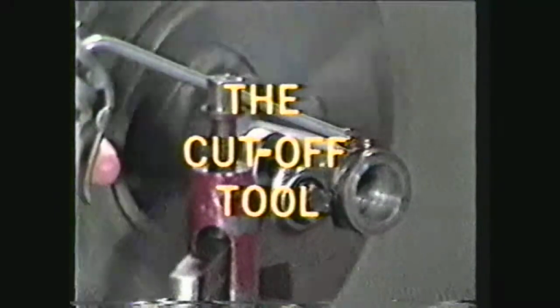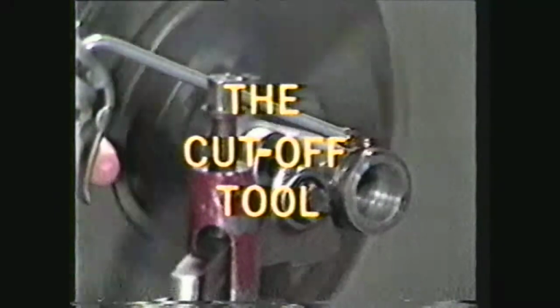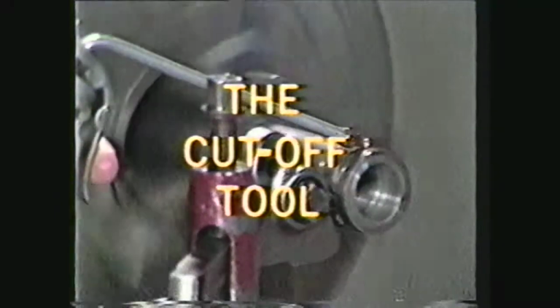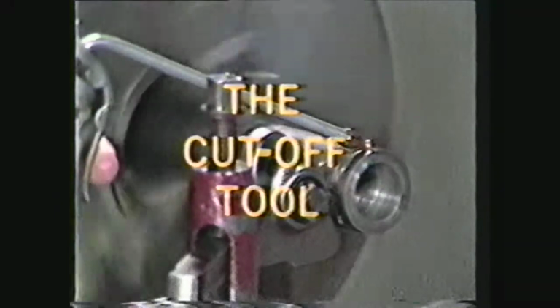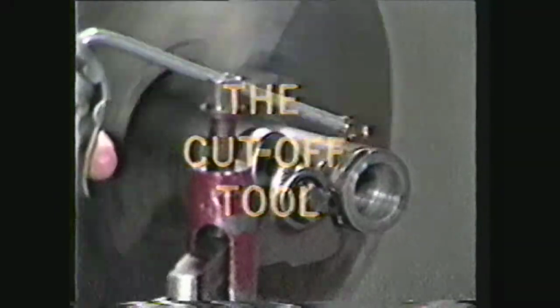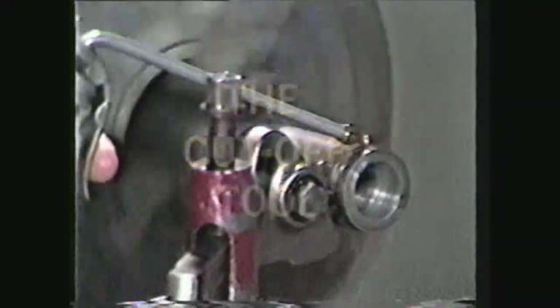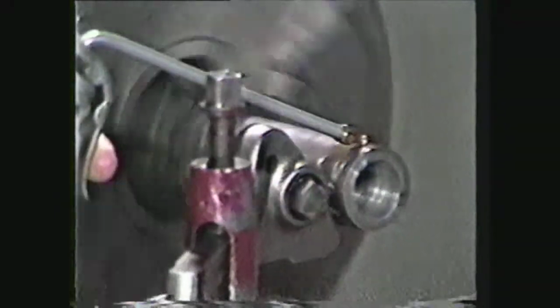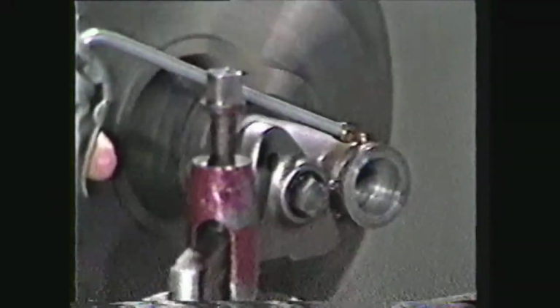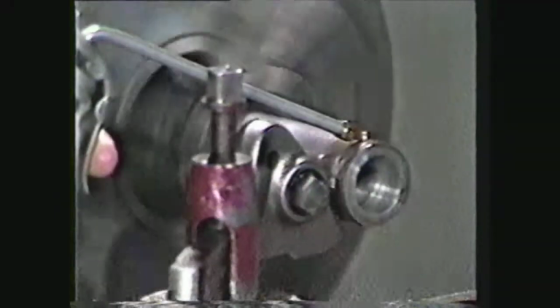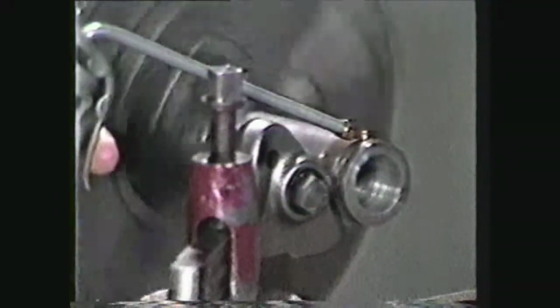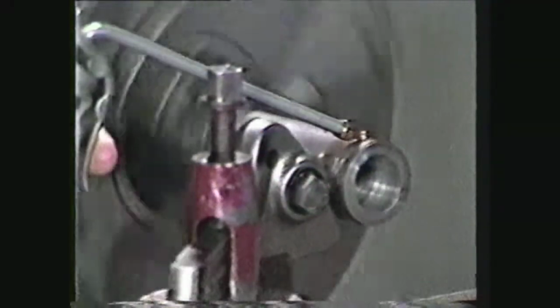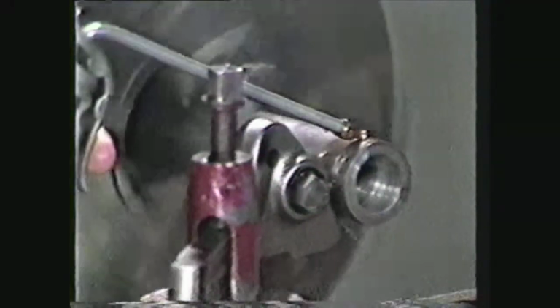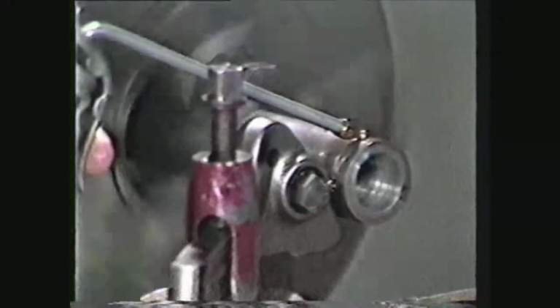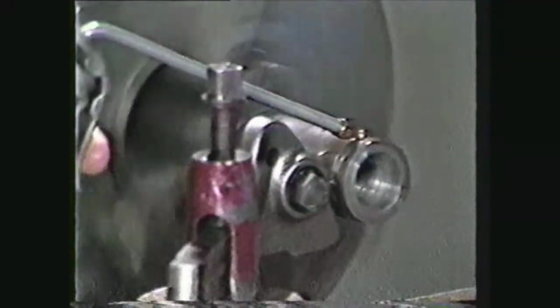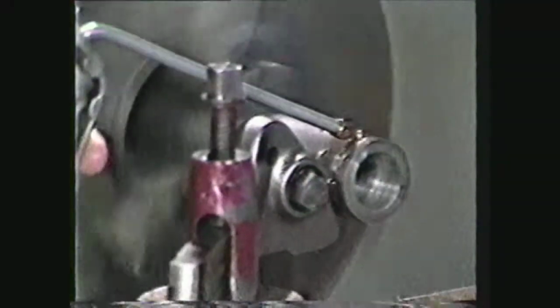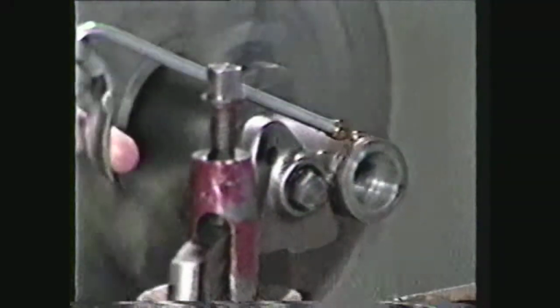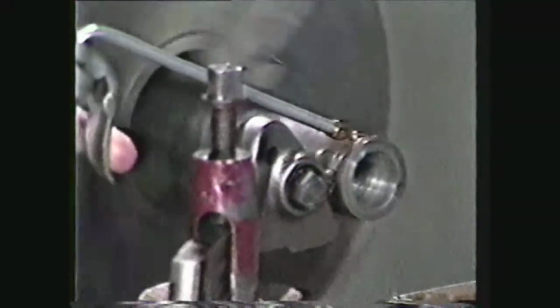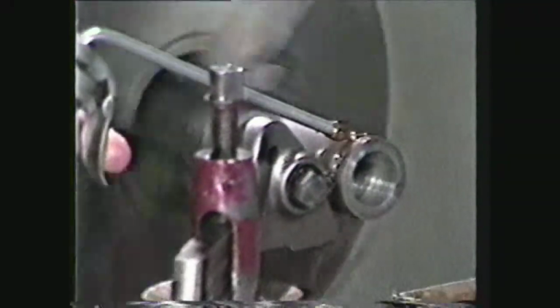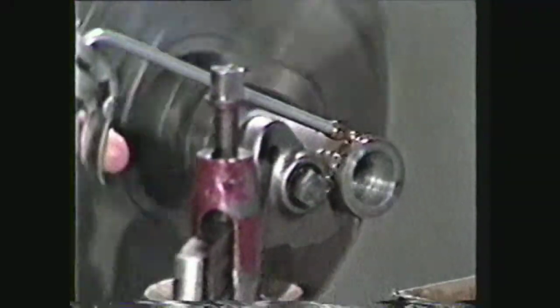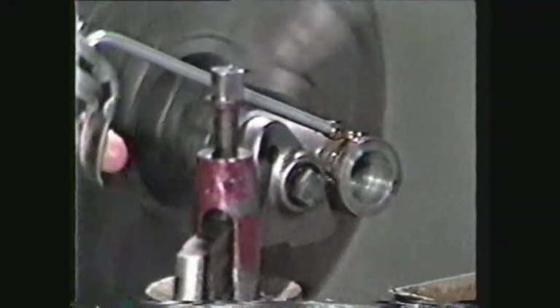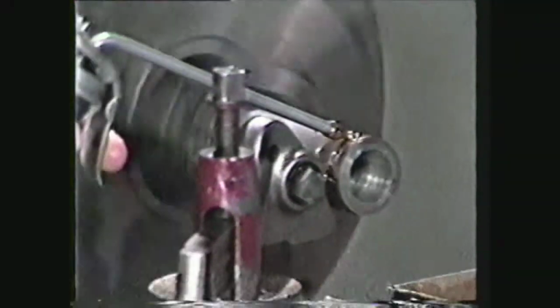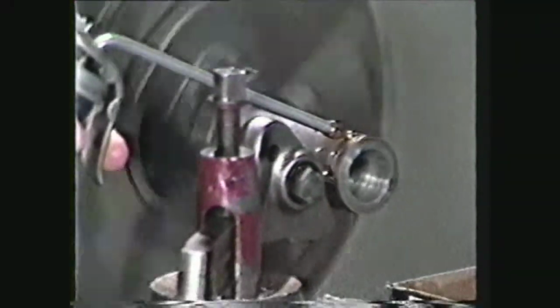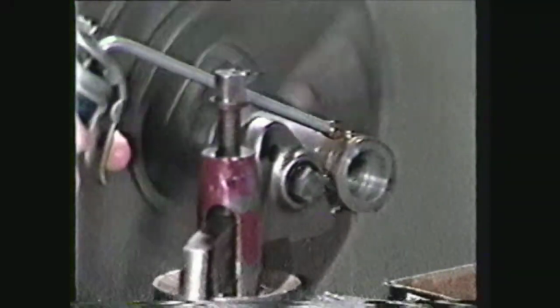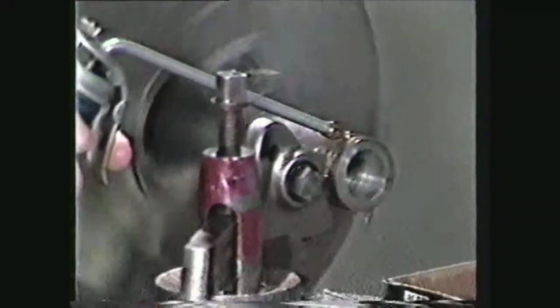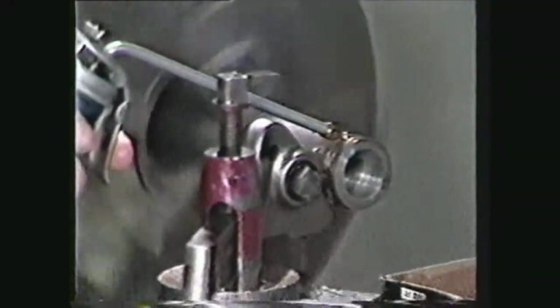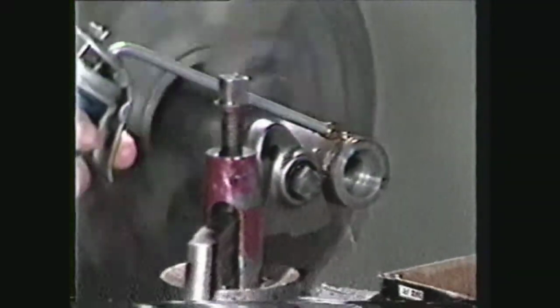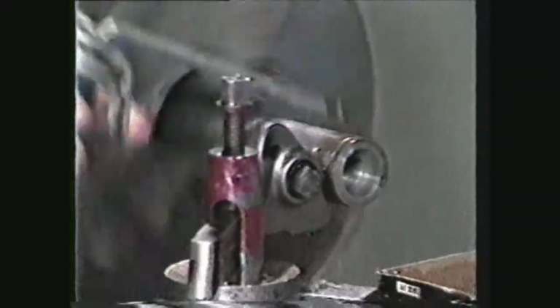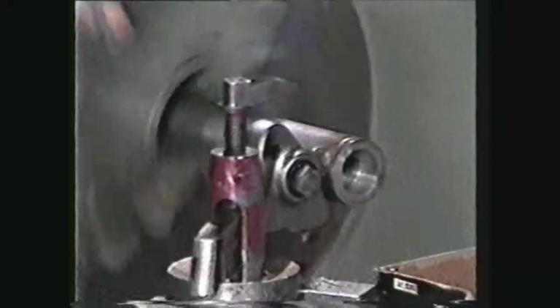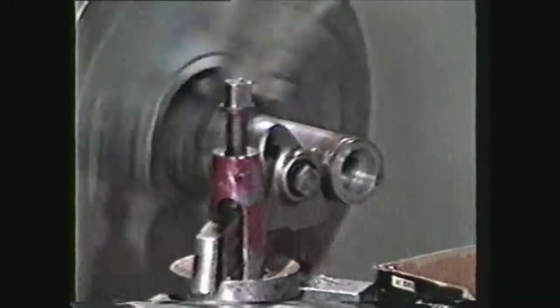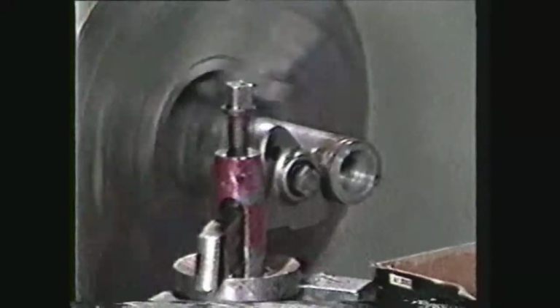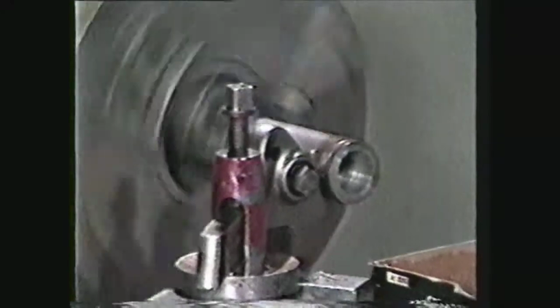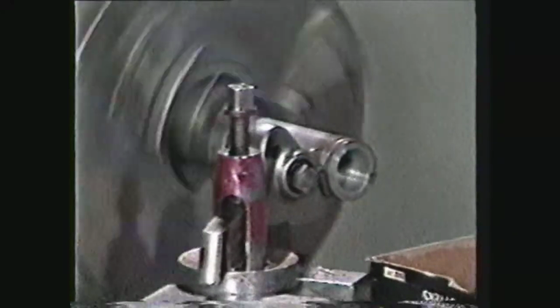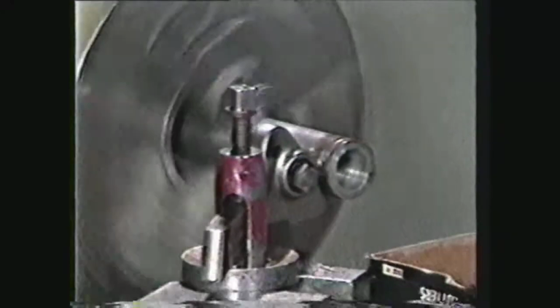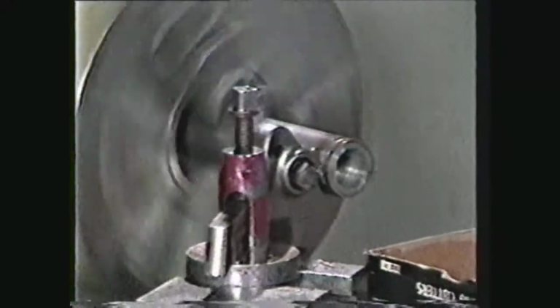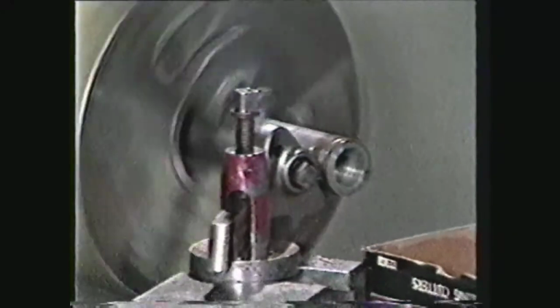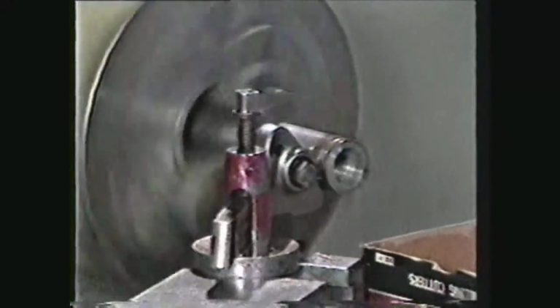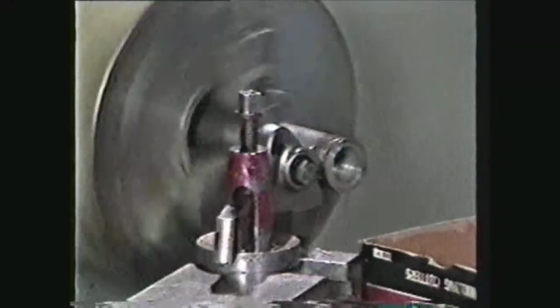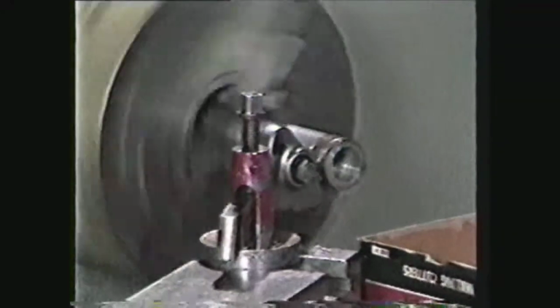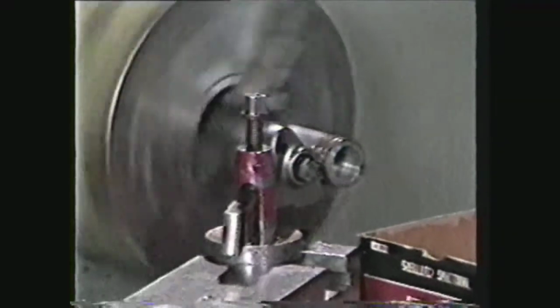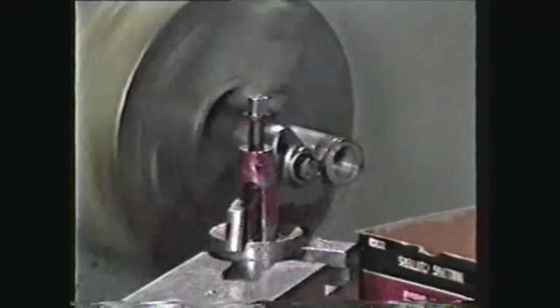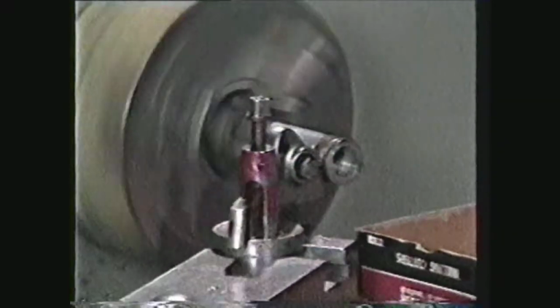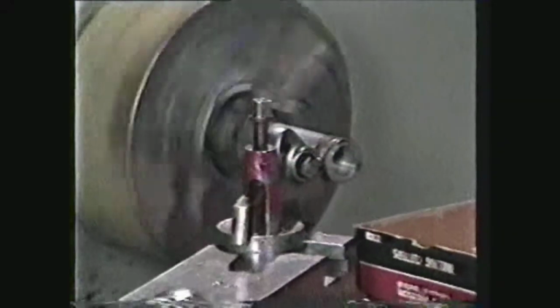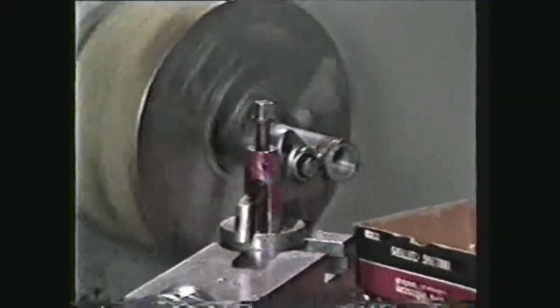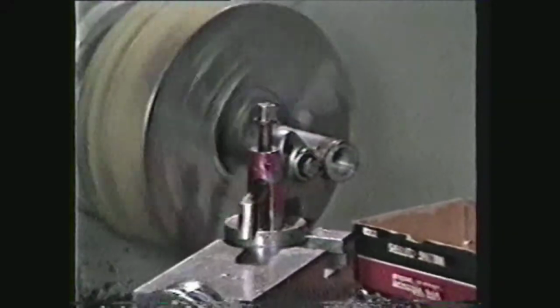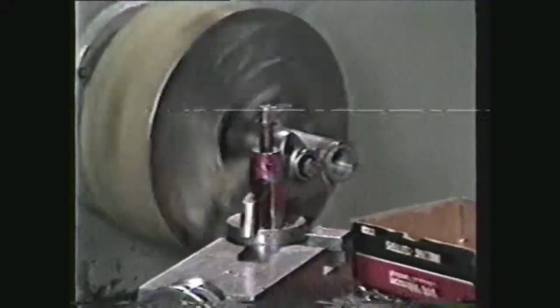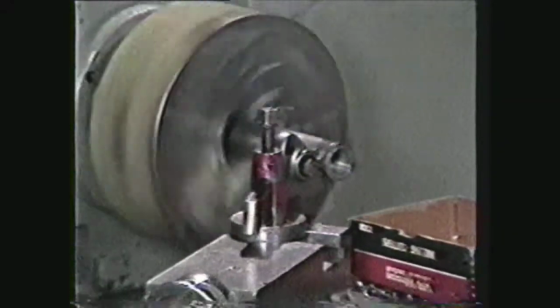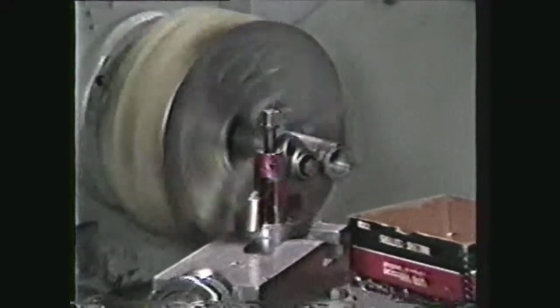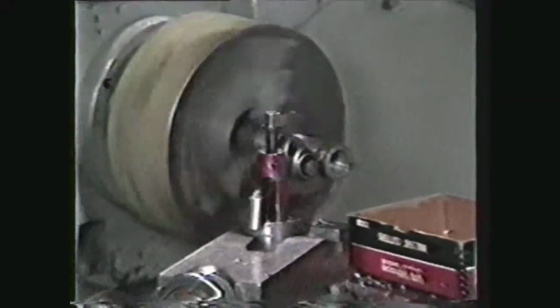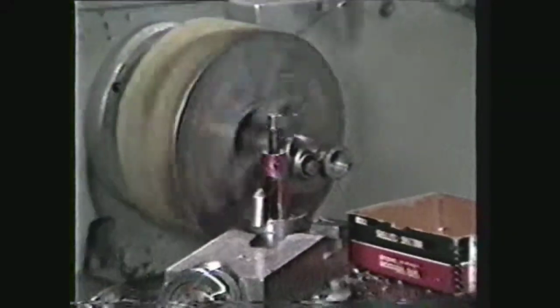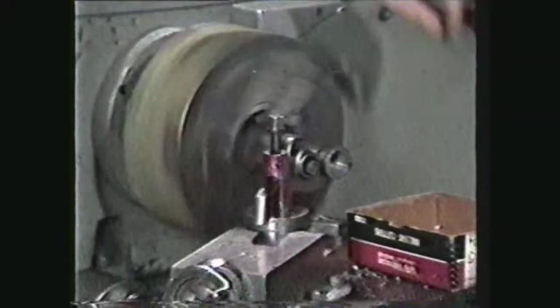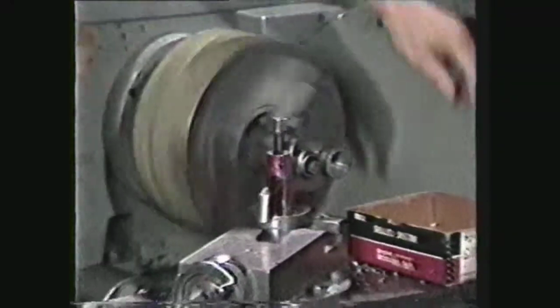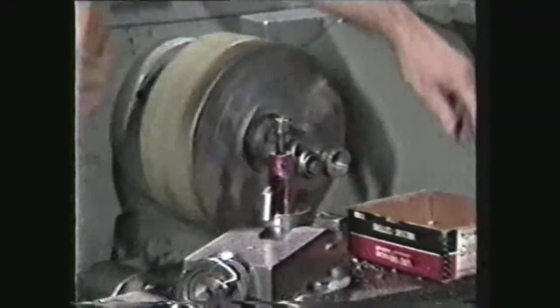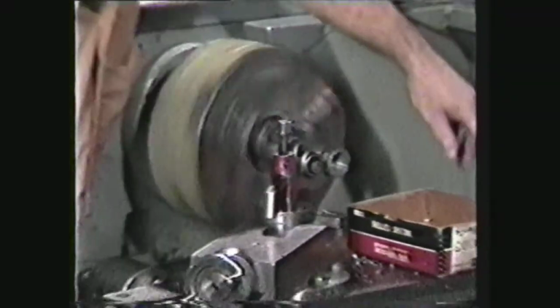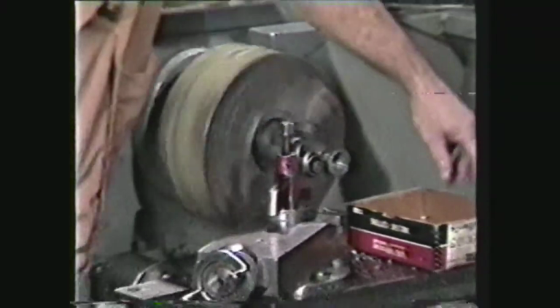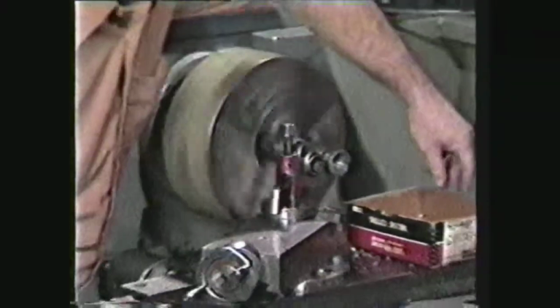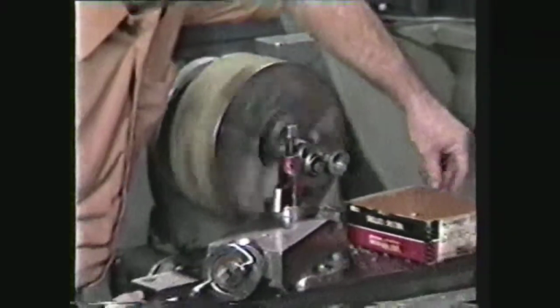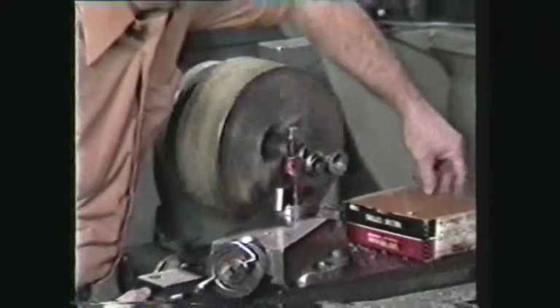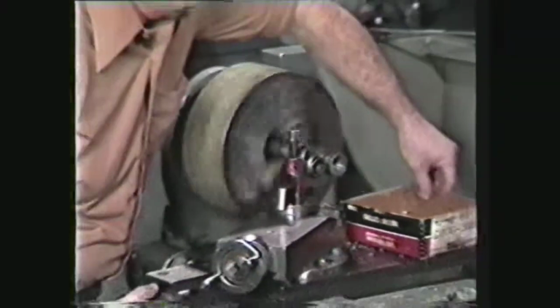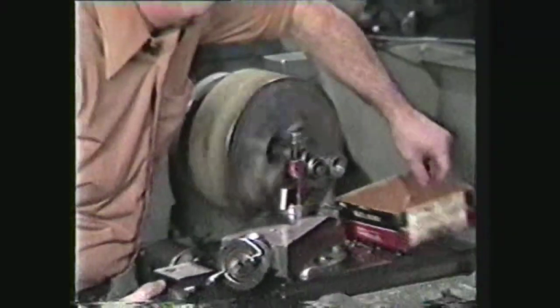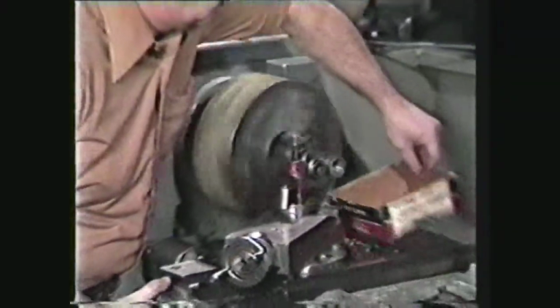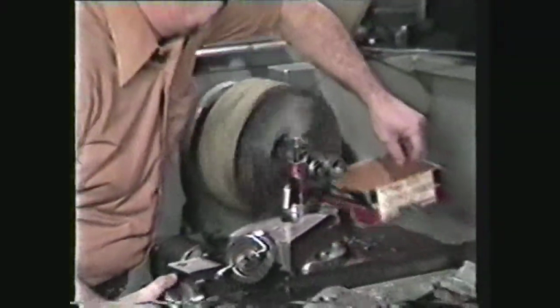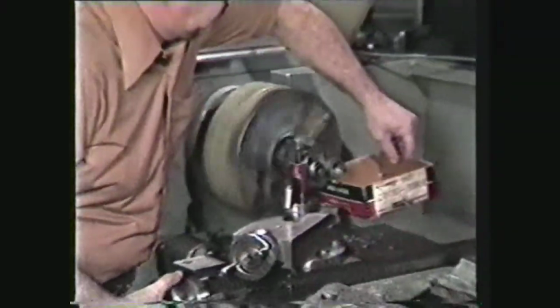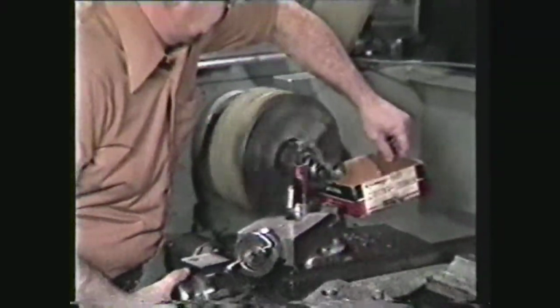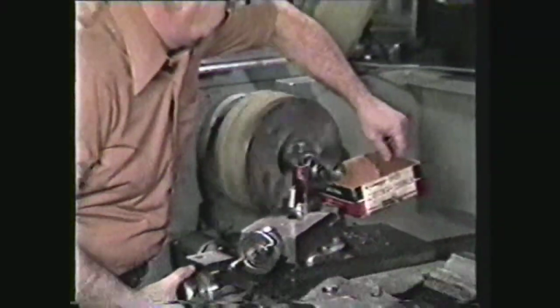Parting or cutting off is the process of cutting a groove around a revolving workpiece to sever it from the piece held in the lathe.